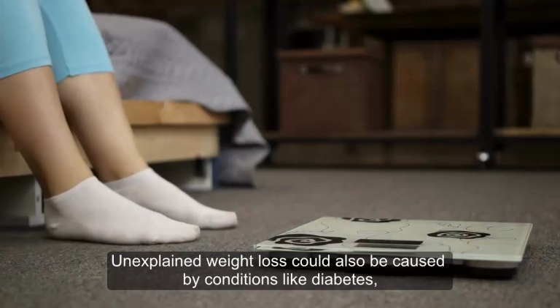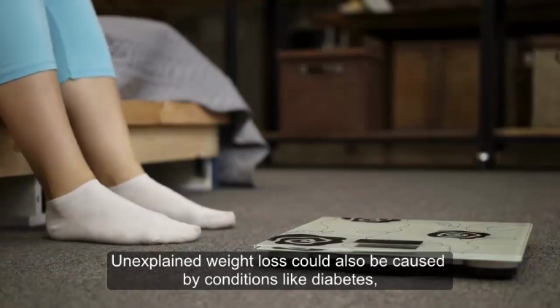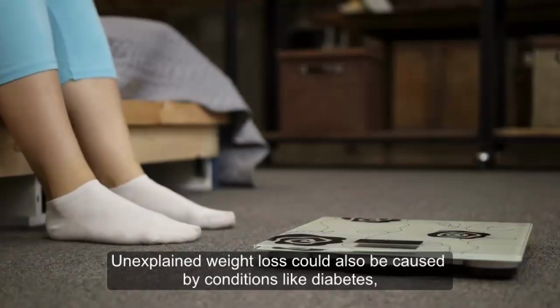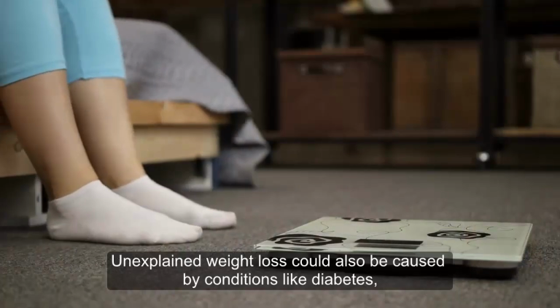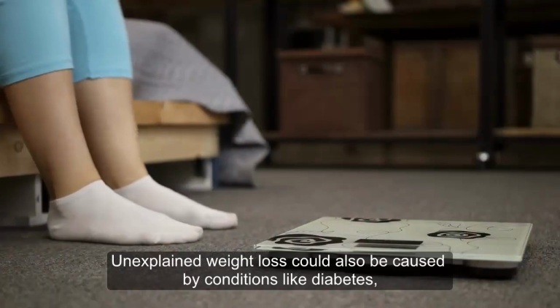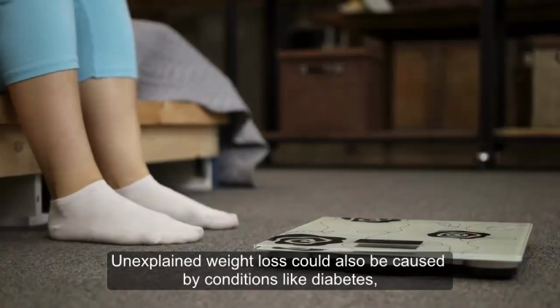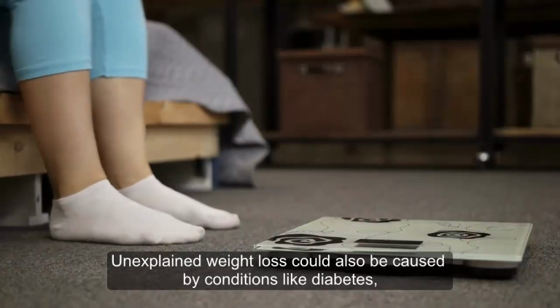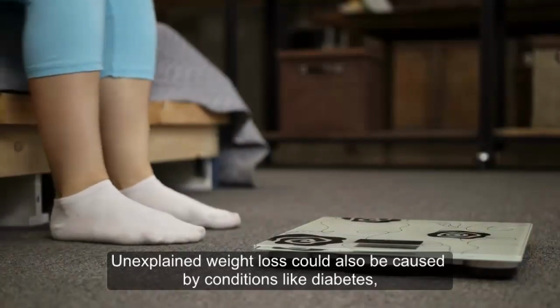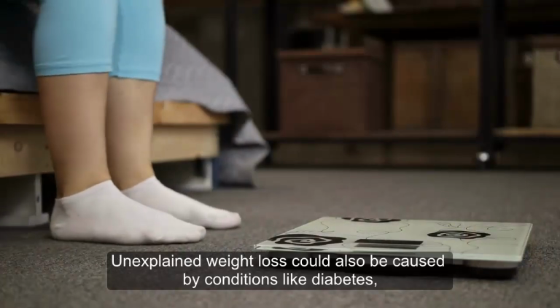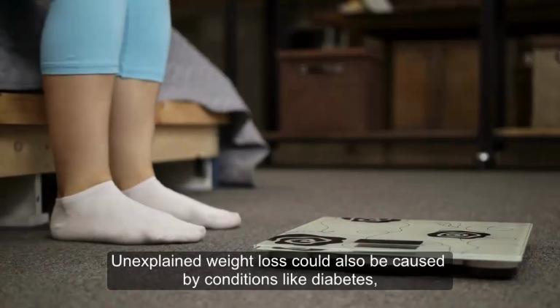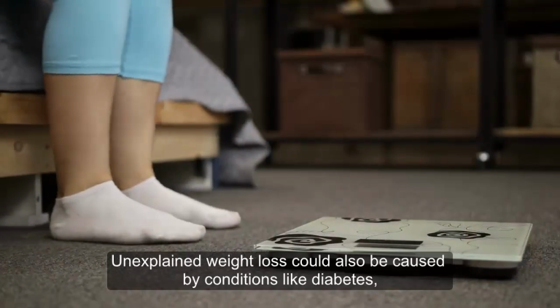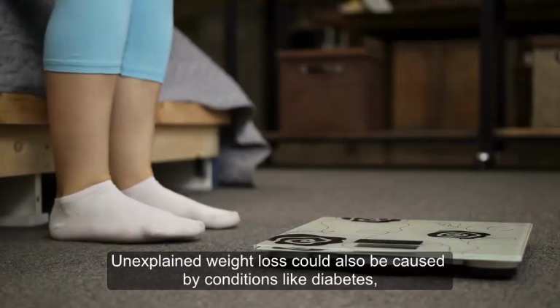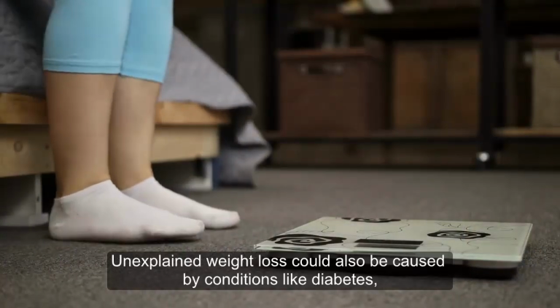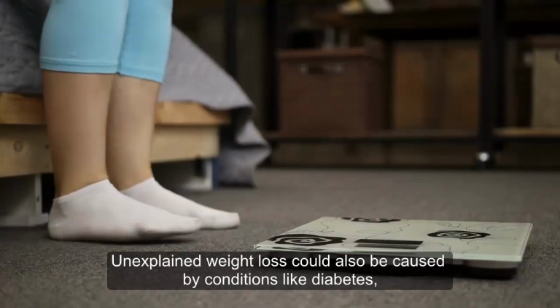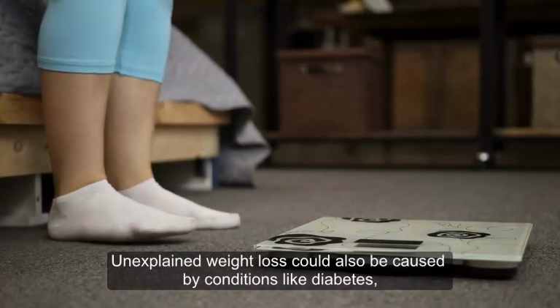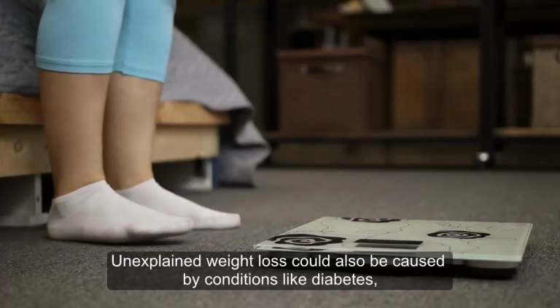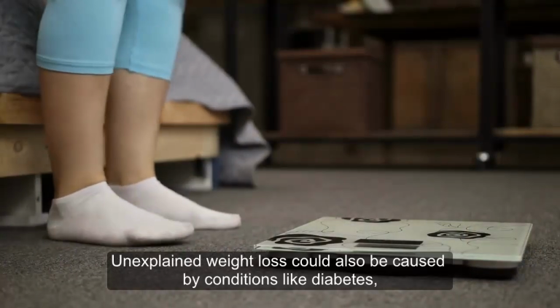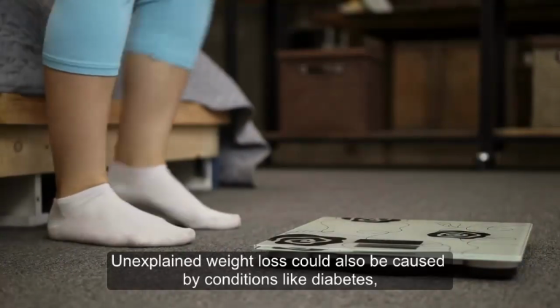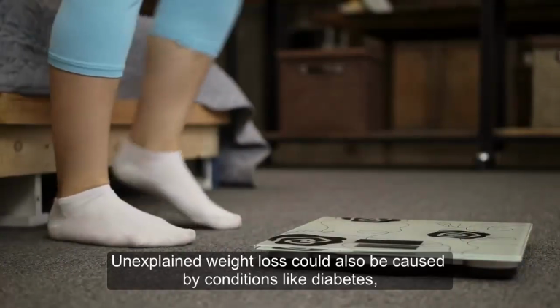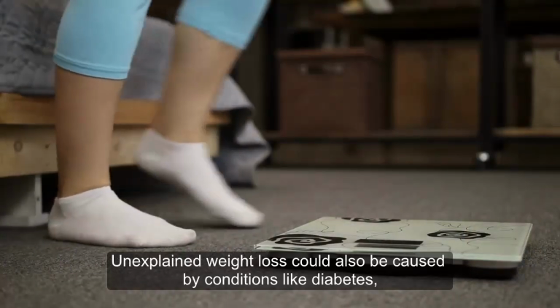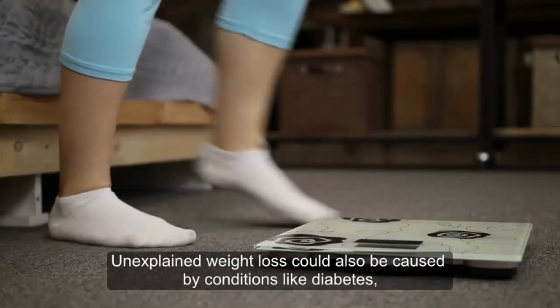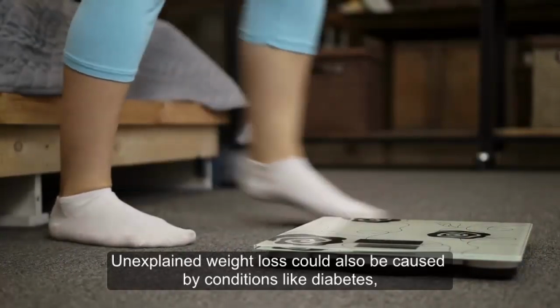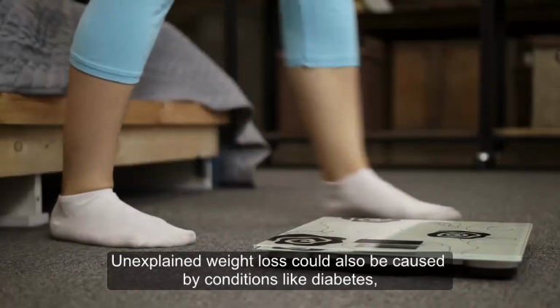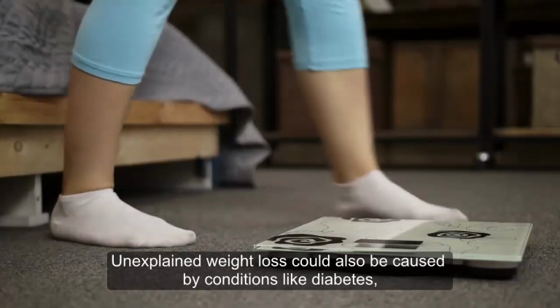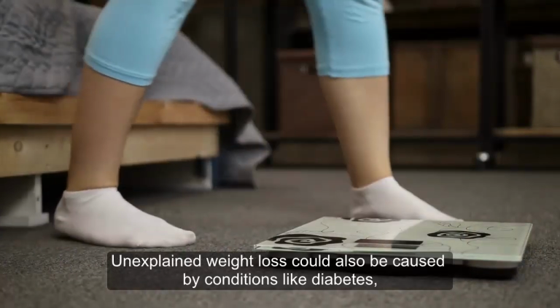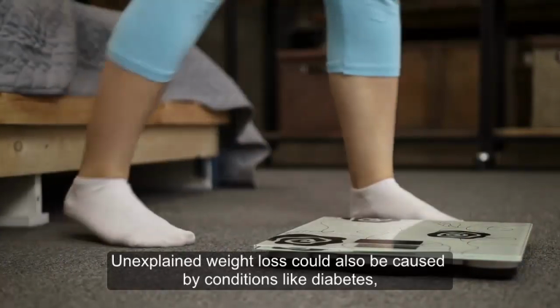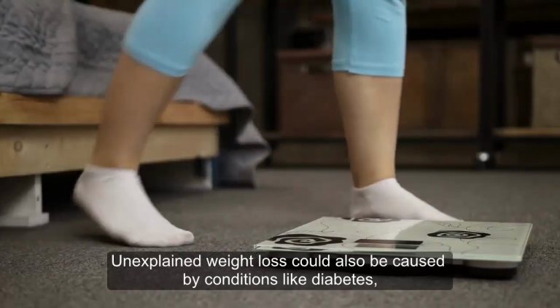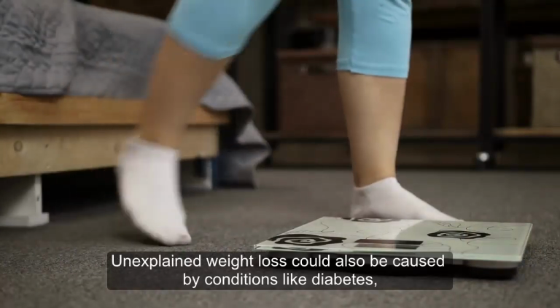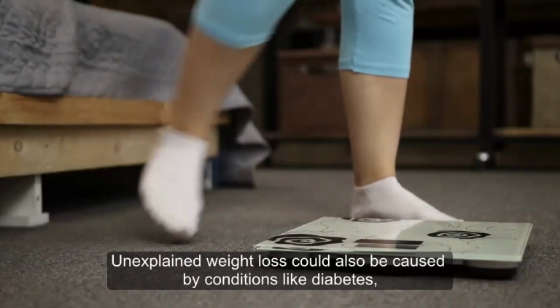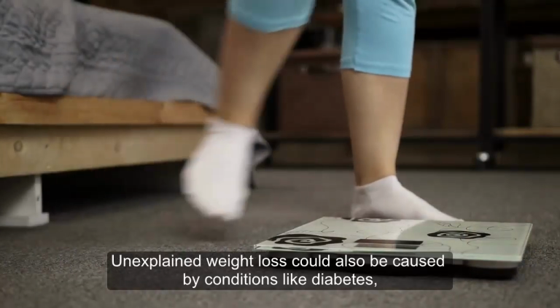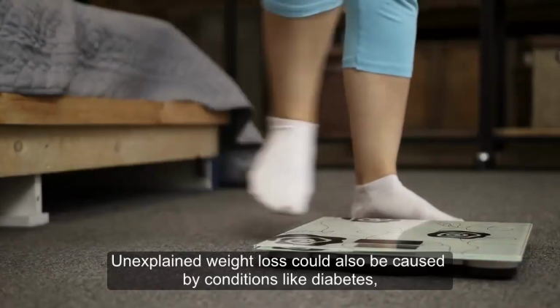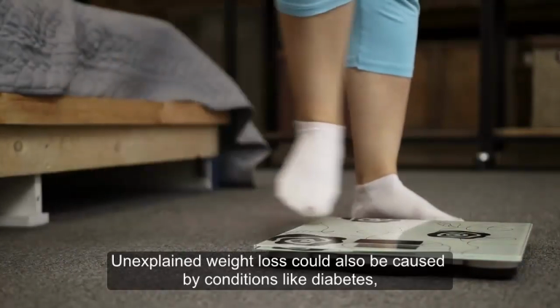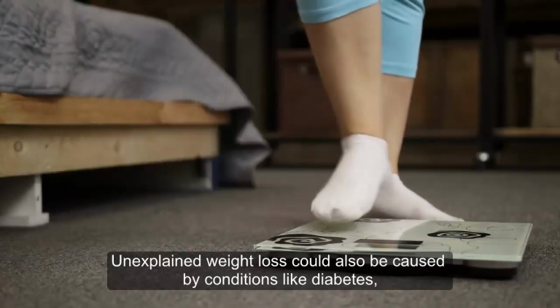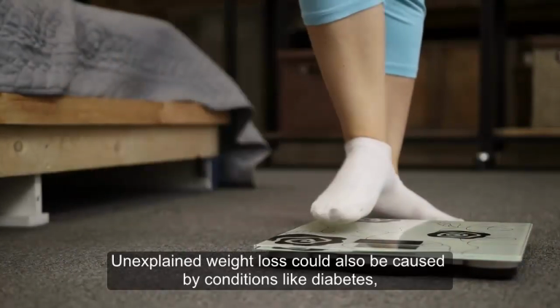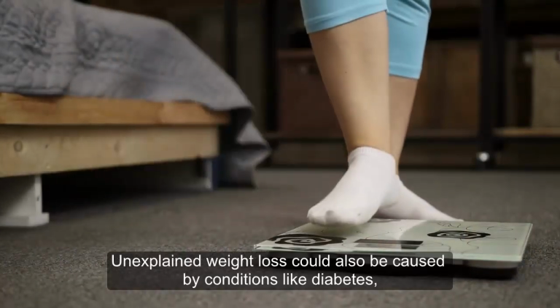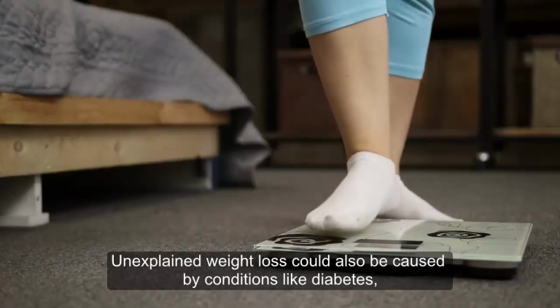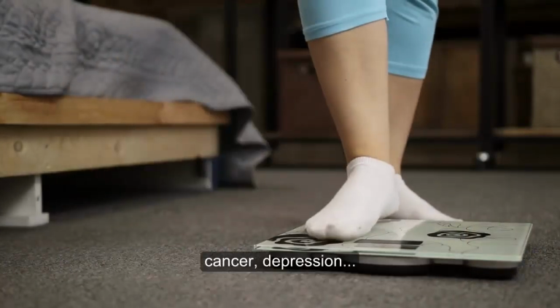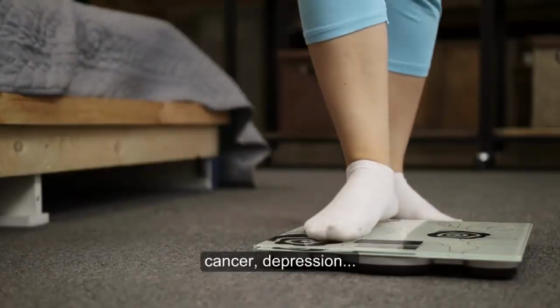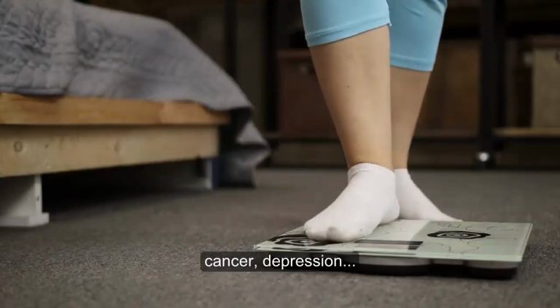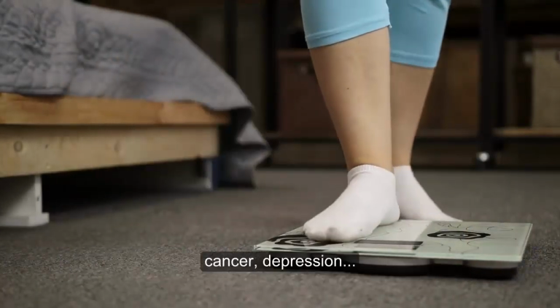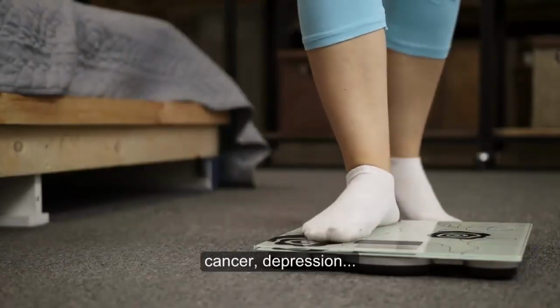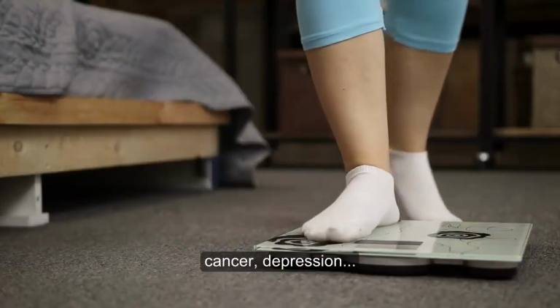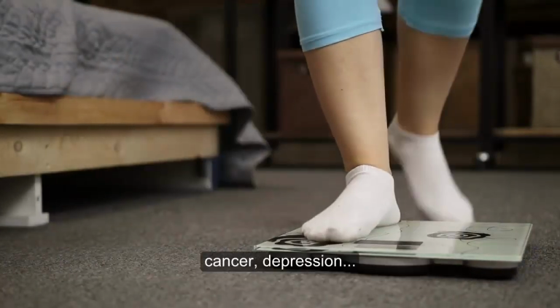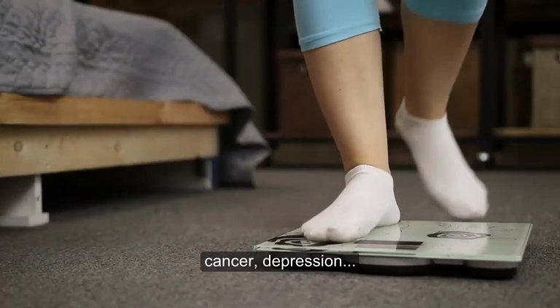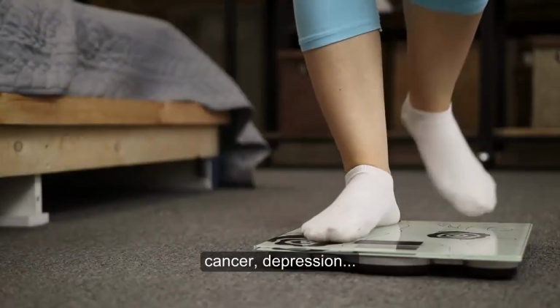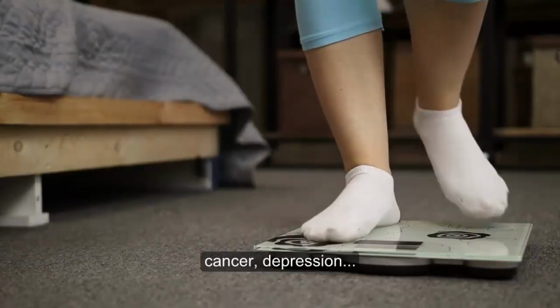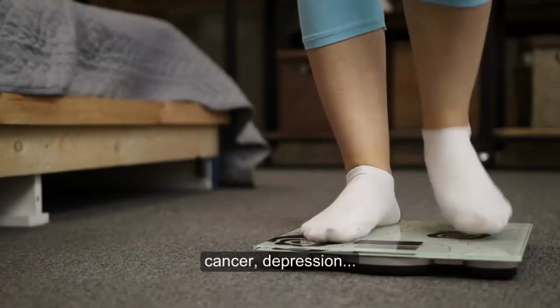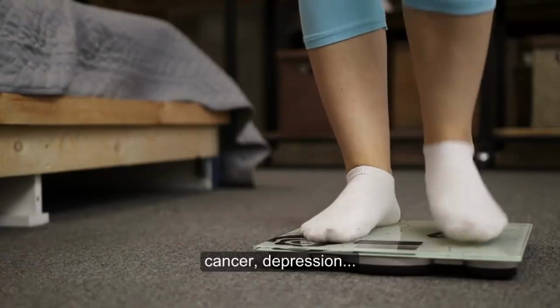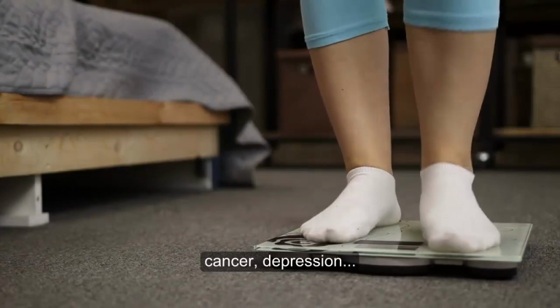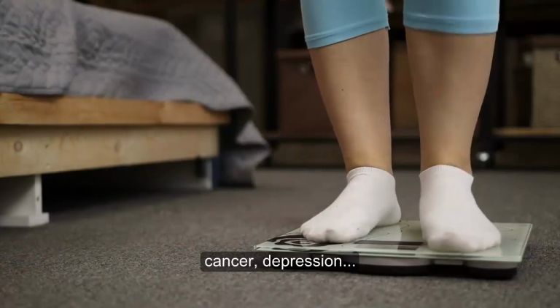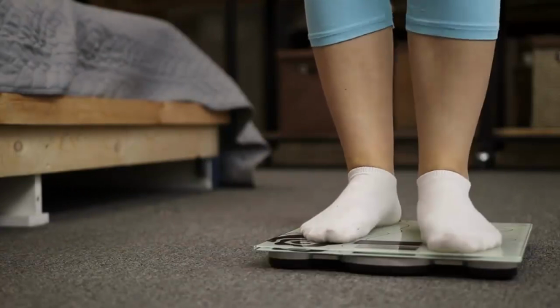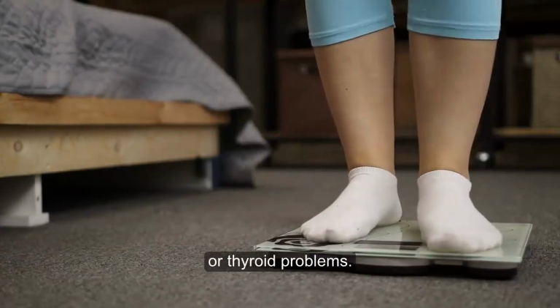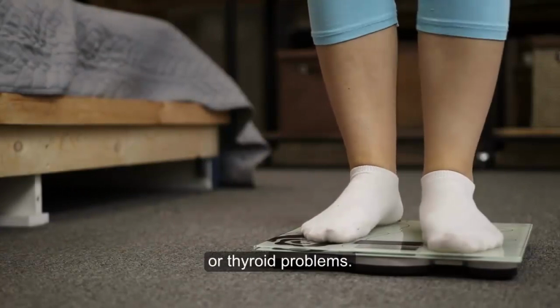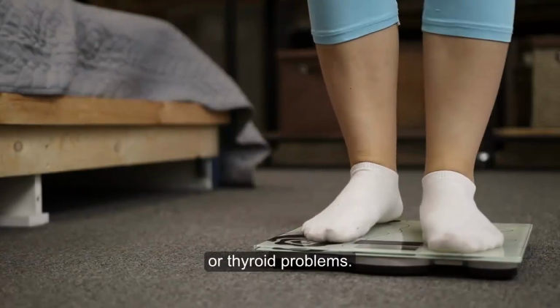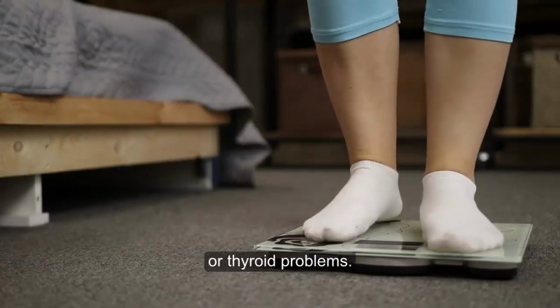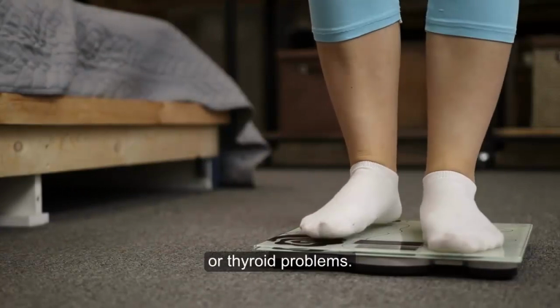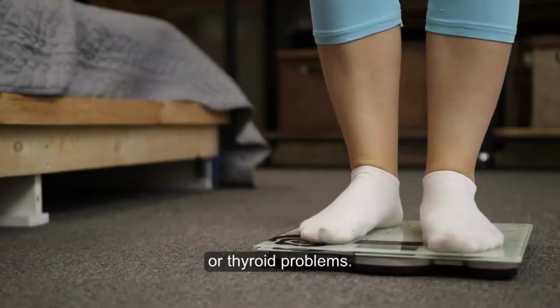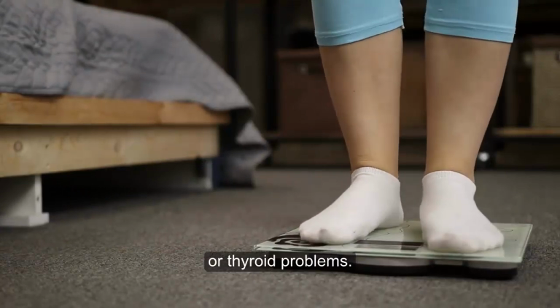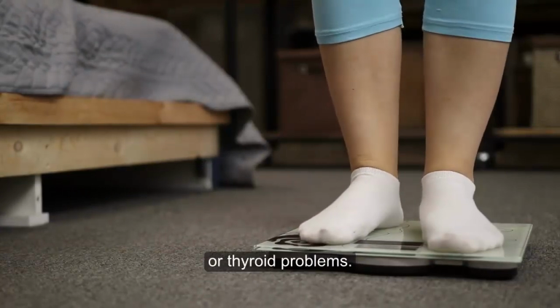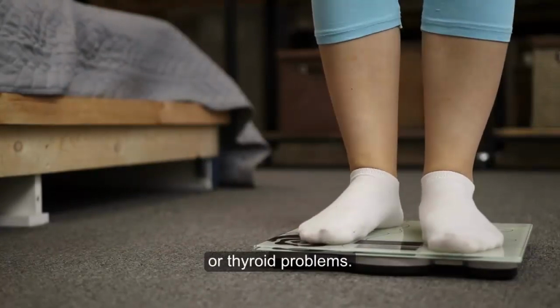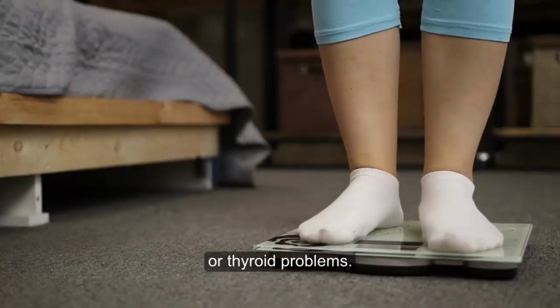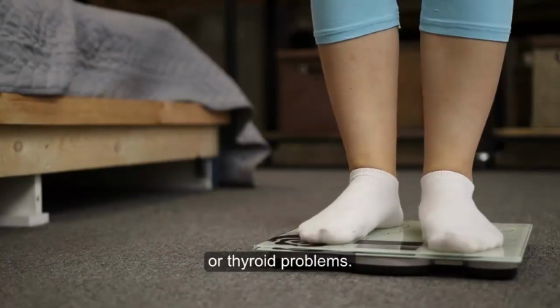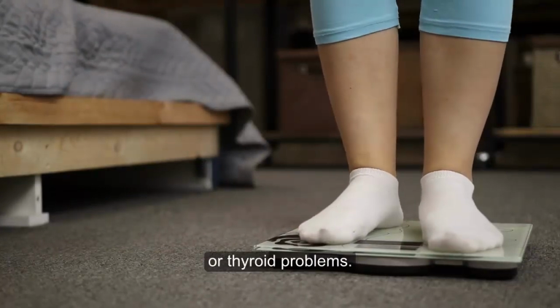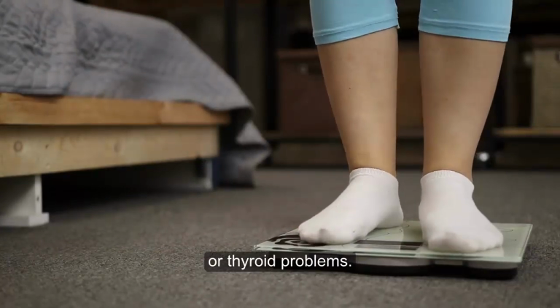Unexplained weight loss could also be caused by conditions like diabetes, cancer, depression, or thyroid problems.